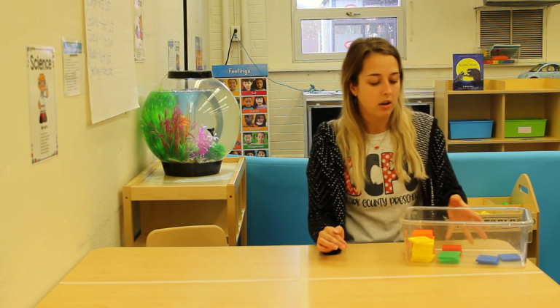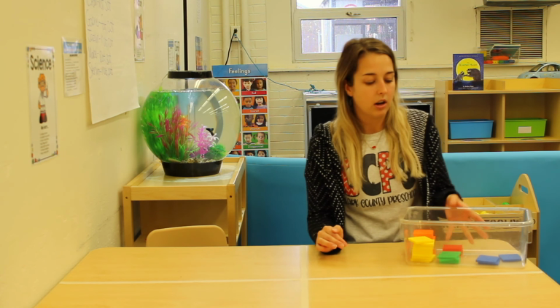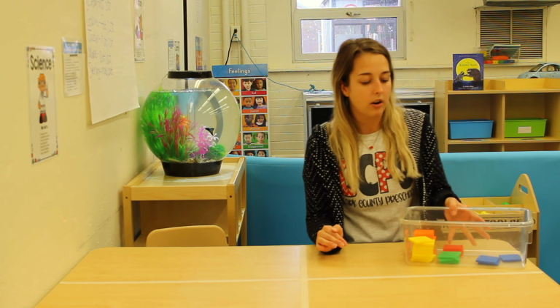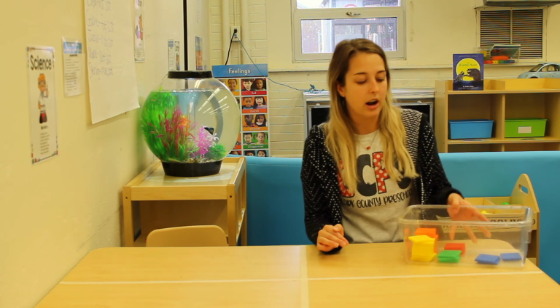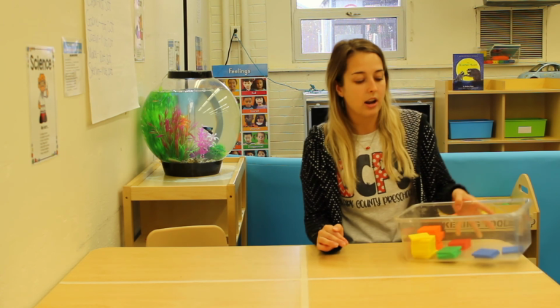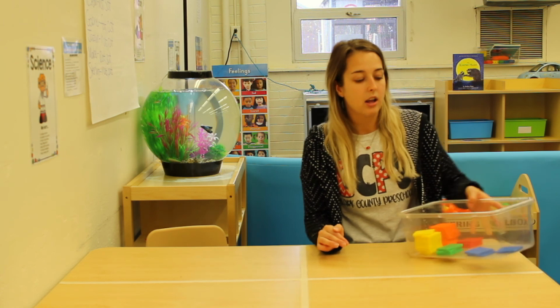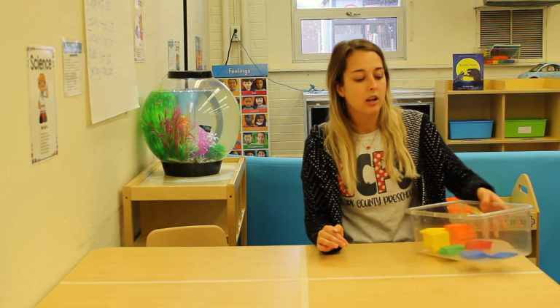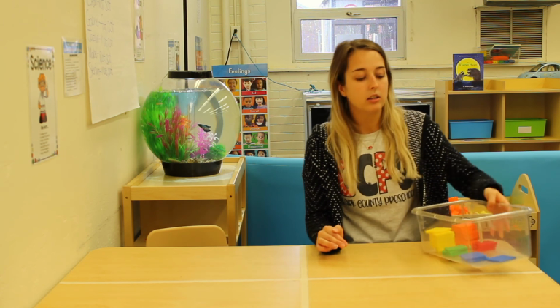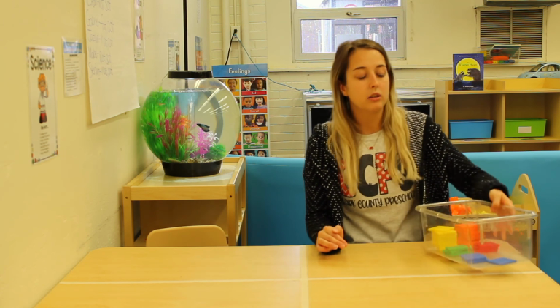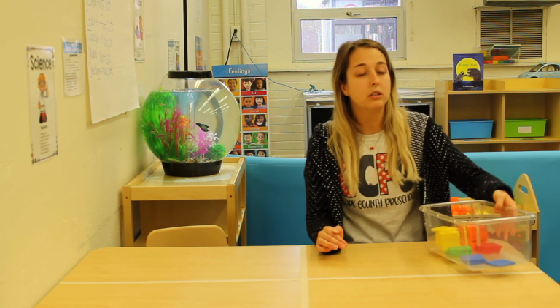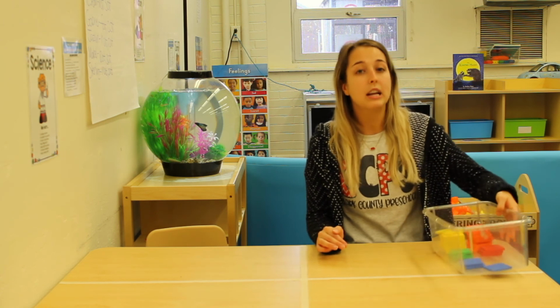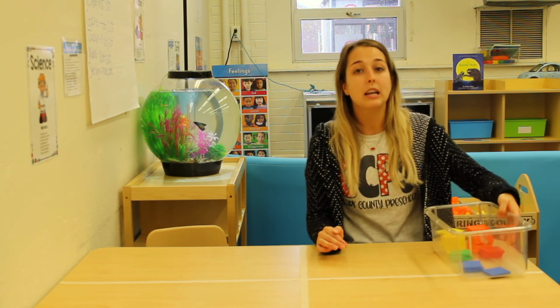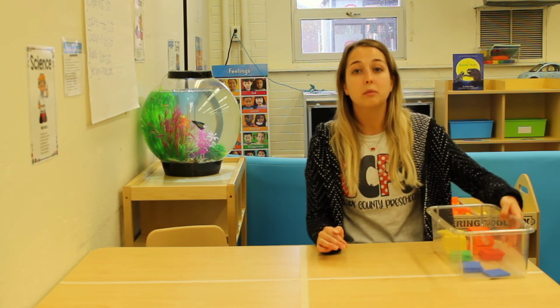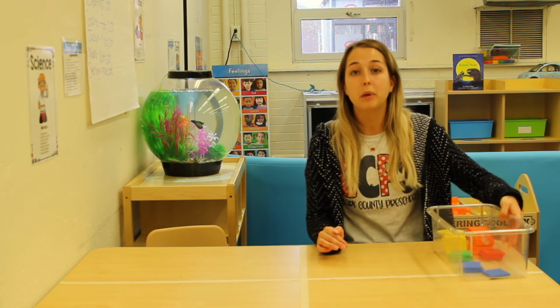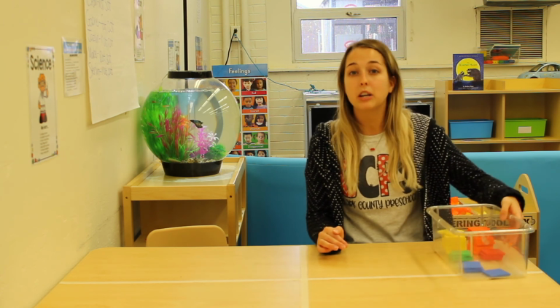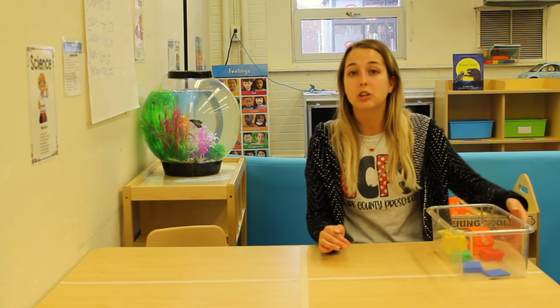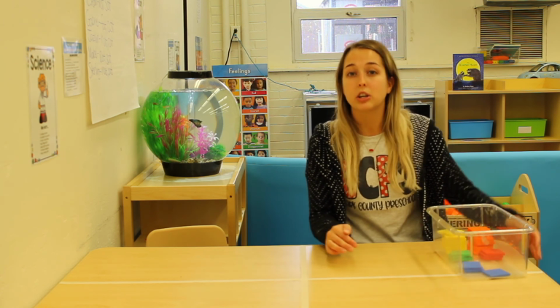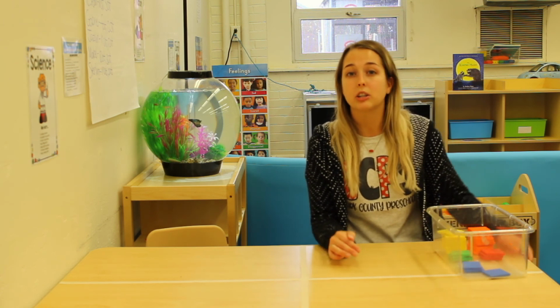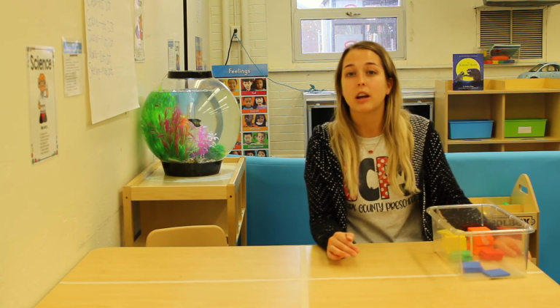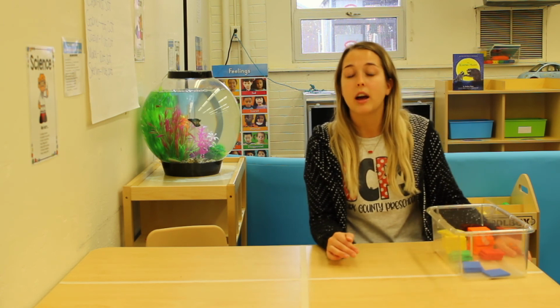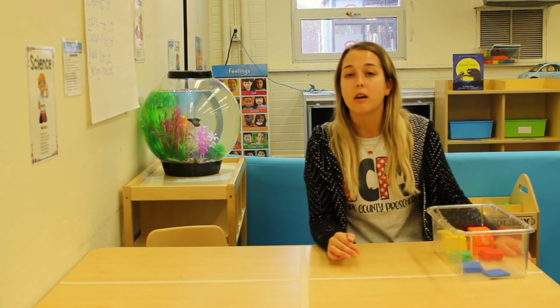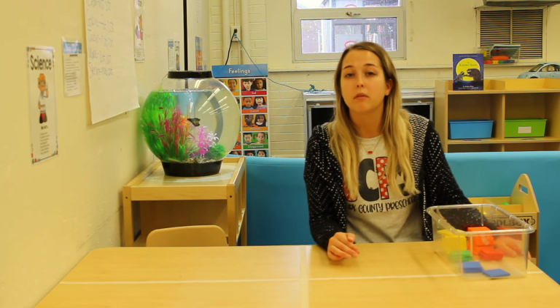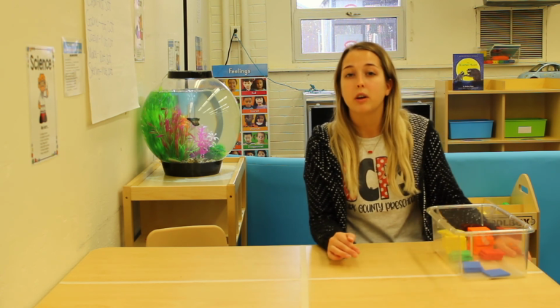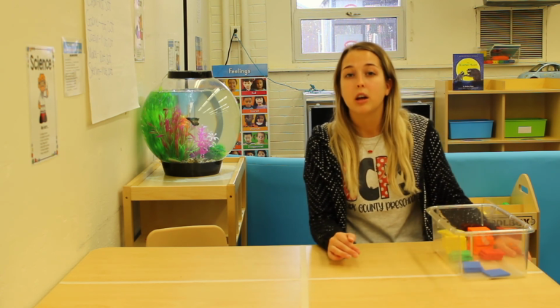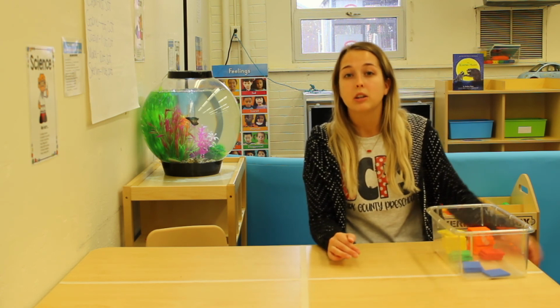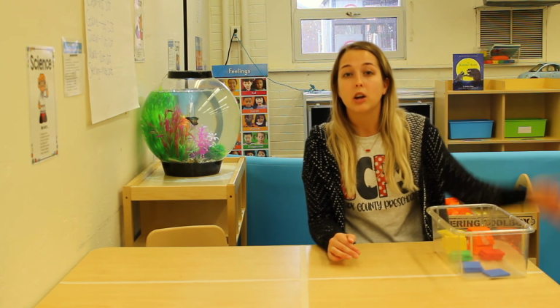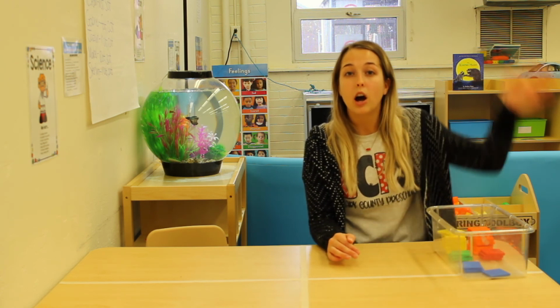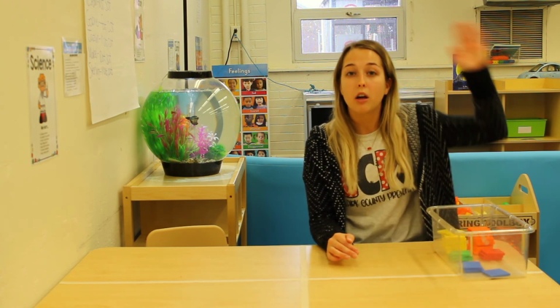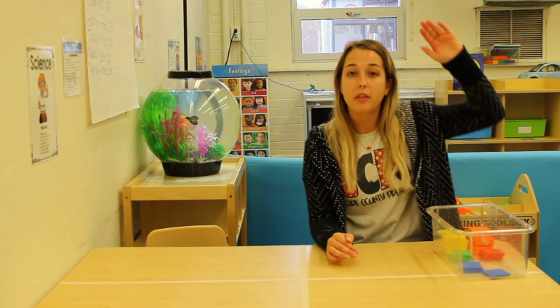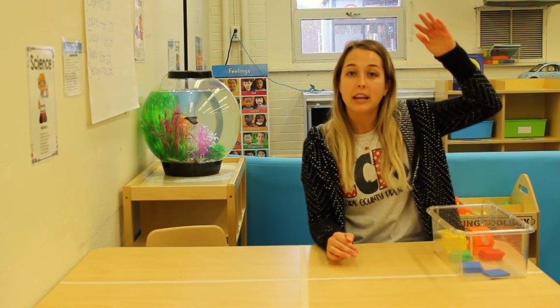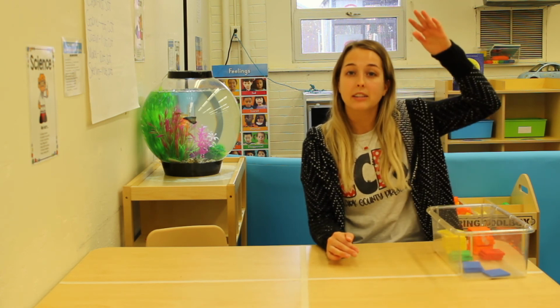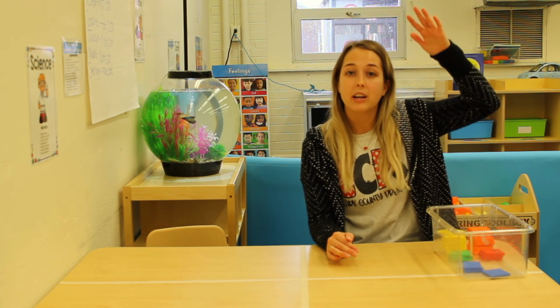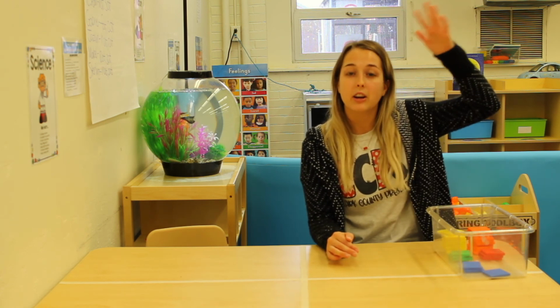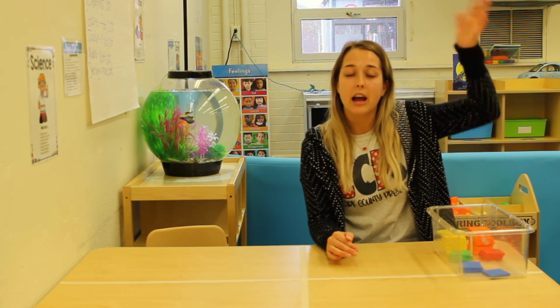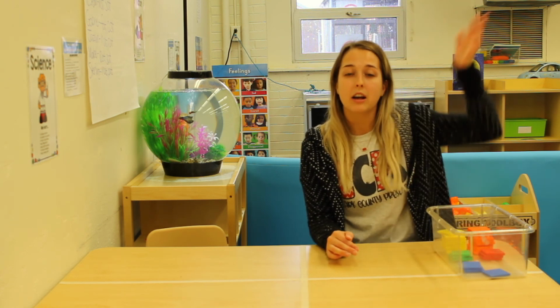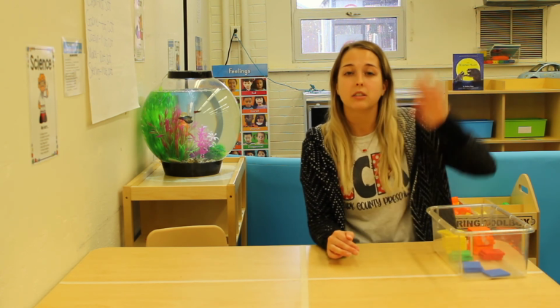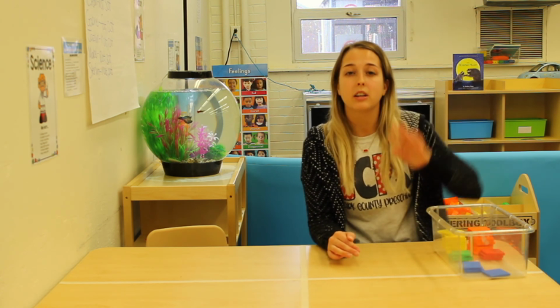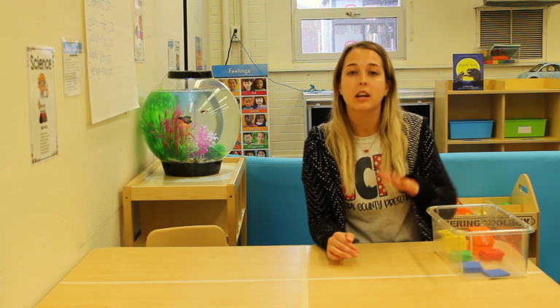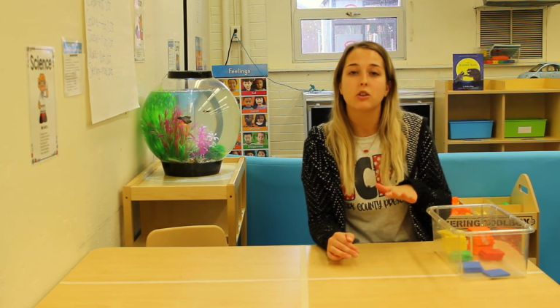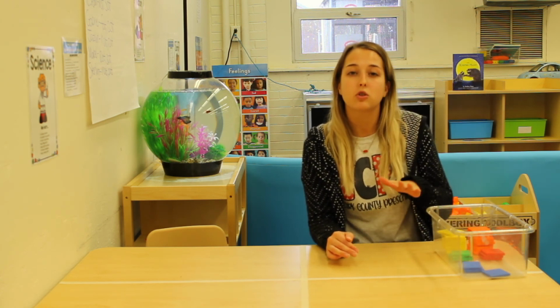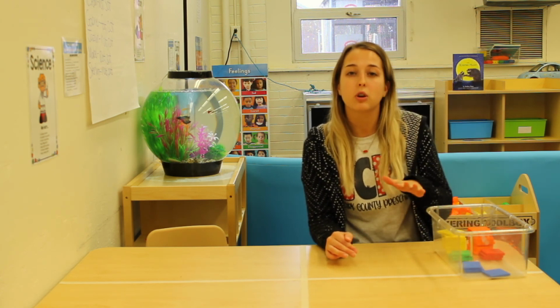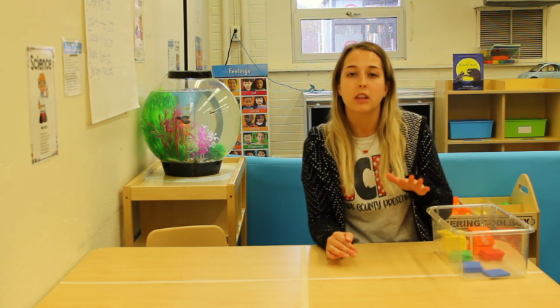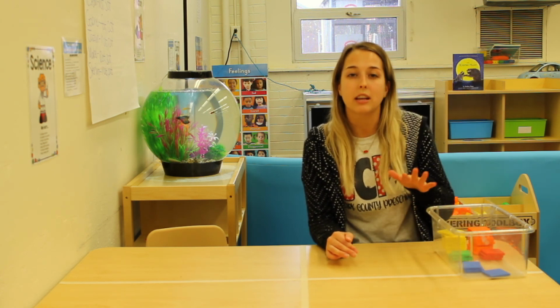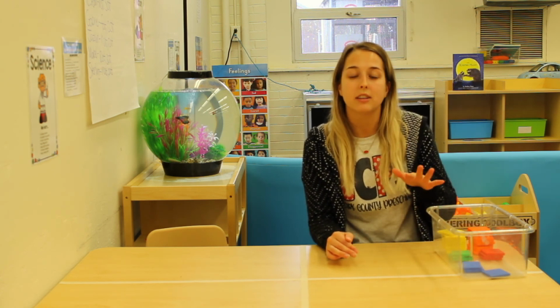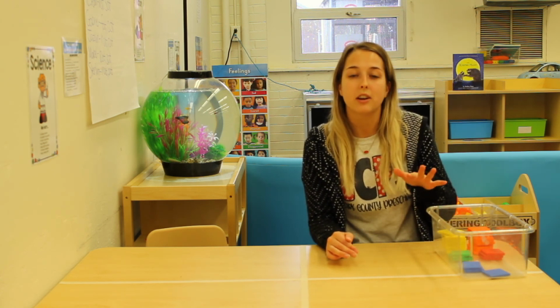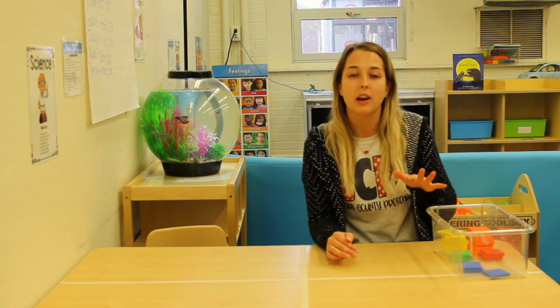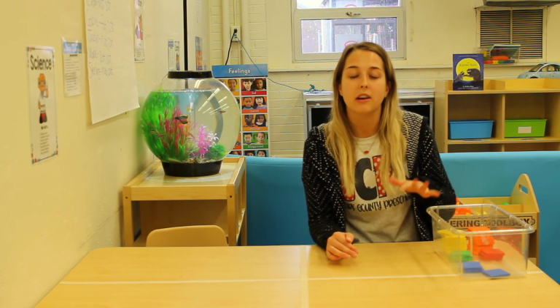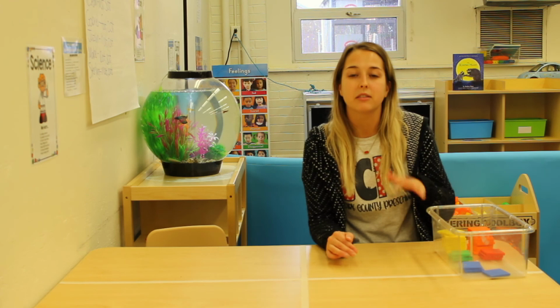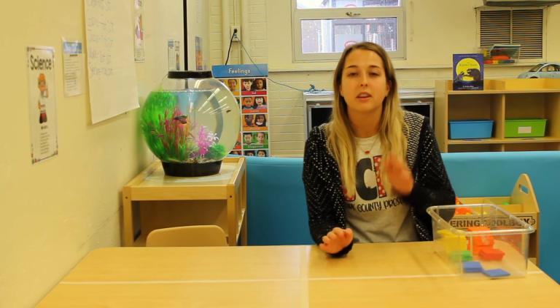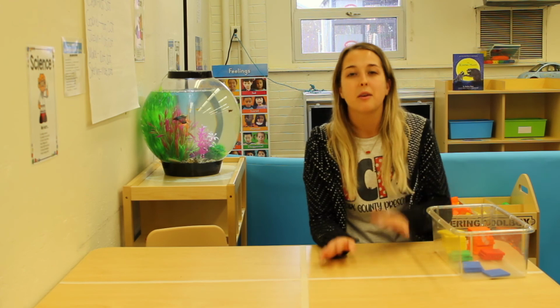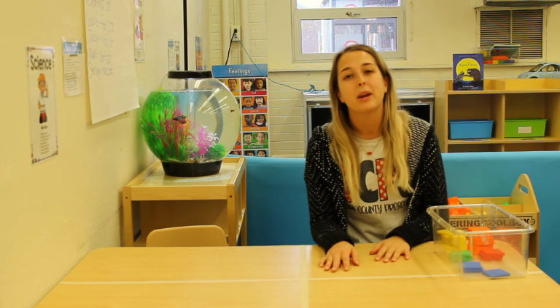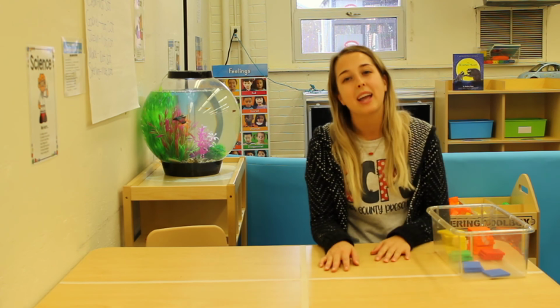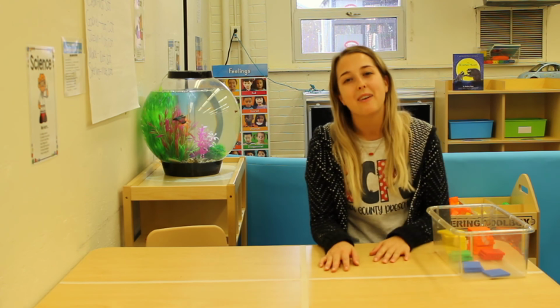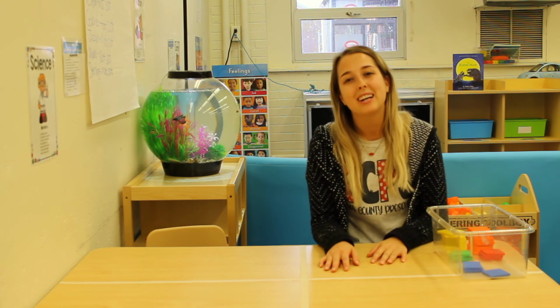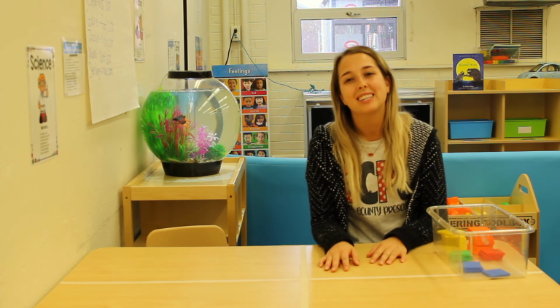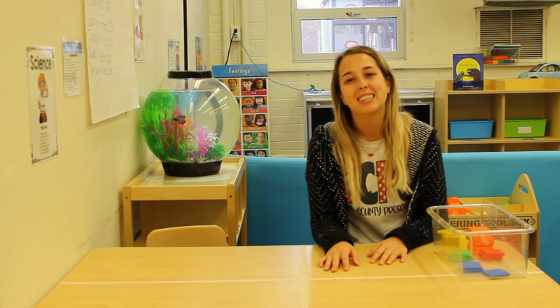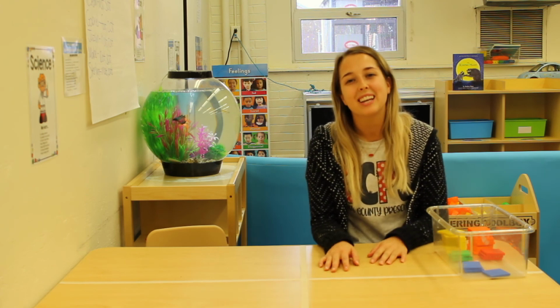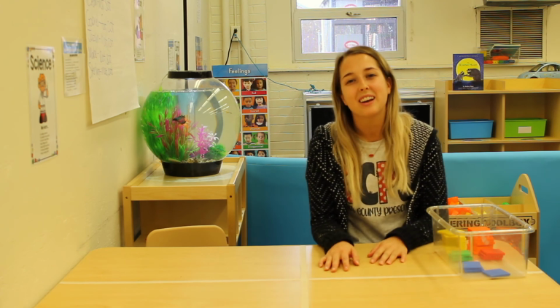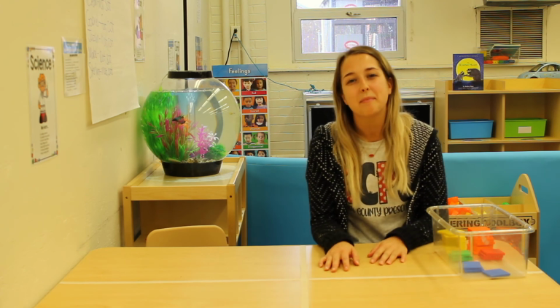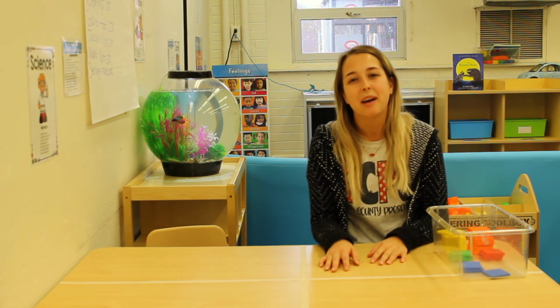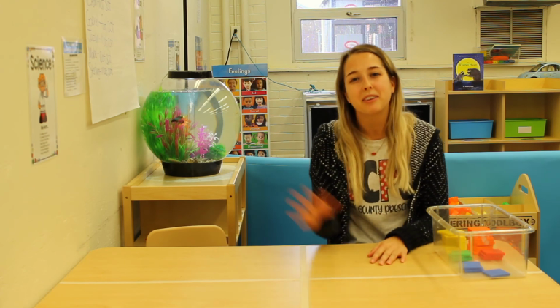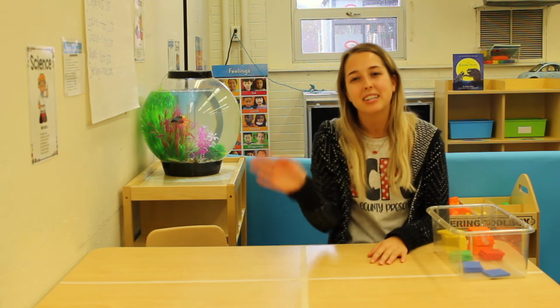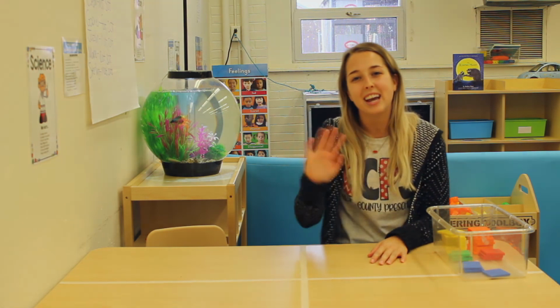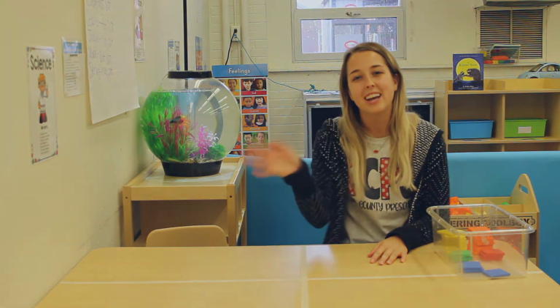So send us pictures of tall things at your house and short things at your house. We can't wait to see them. Have a good day!